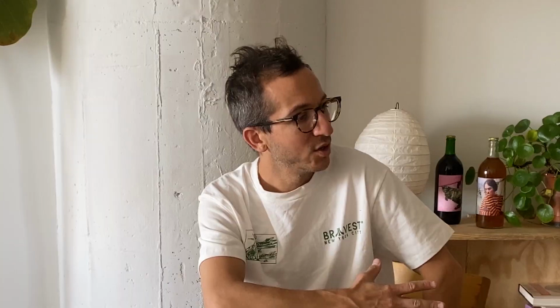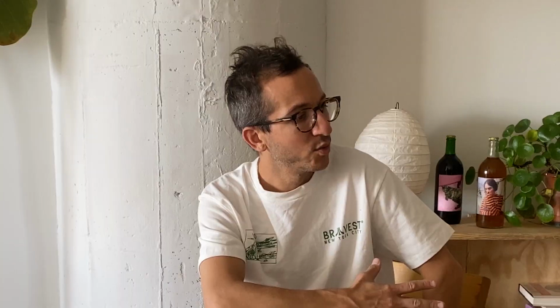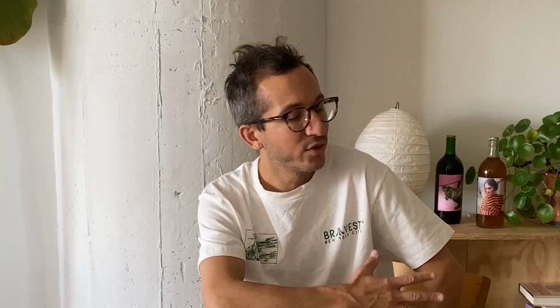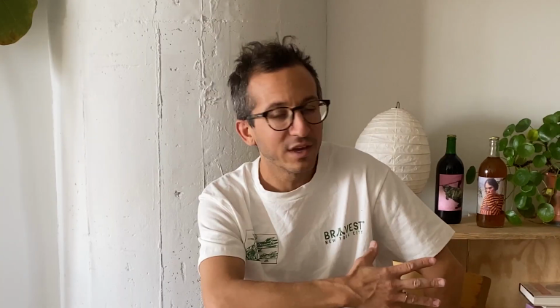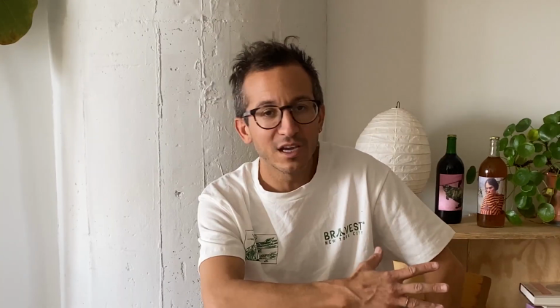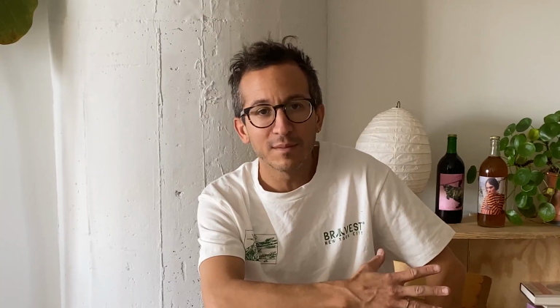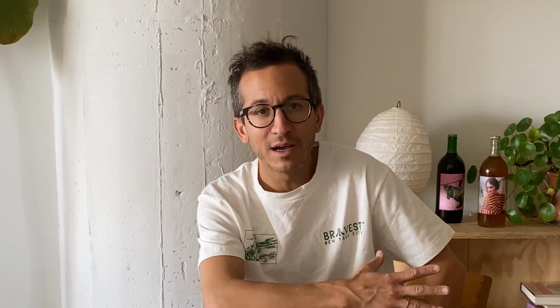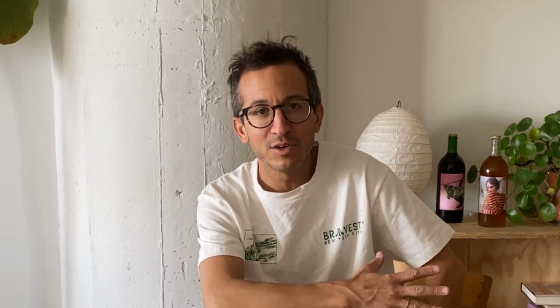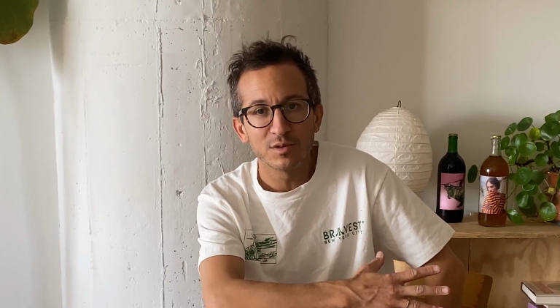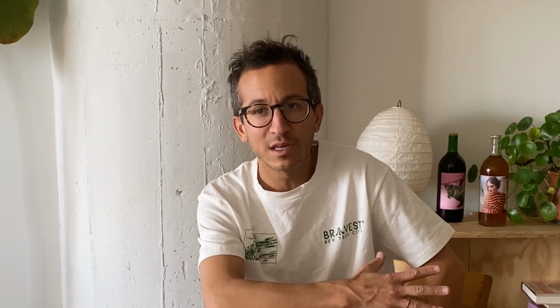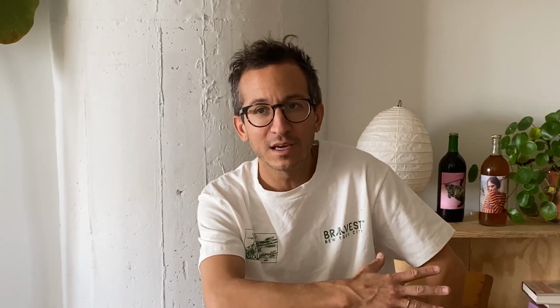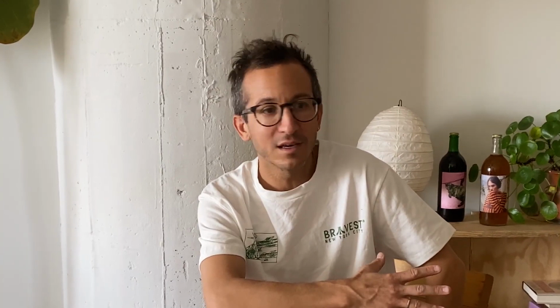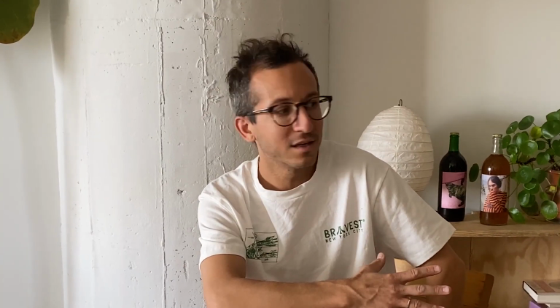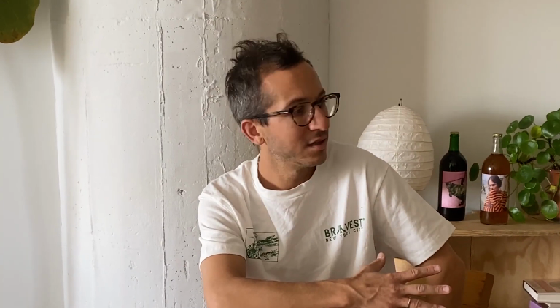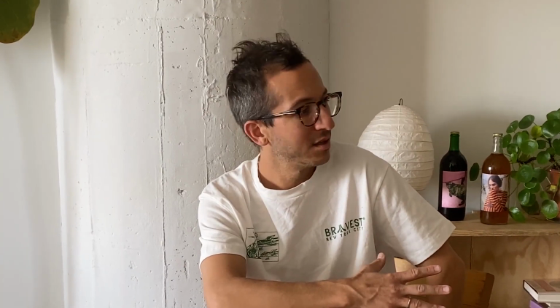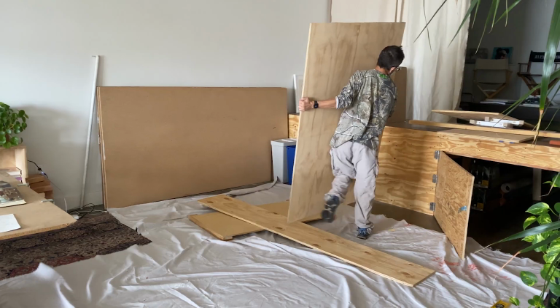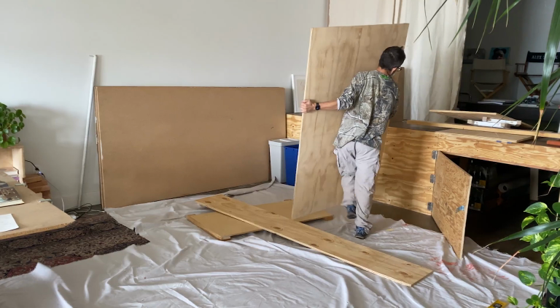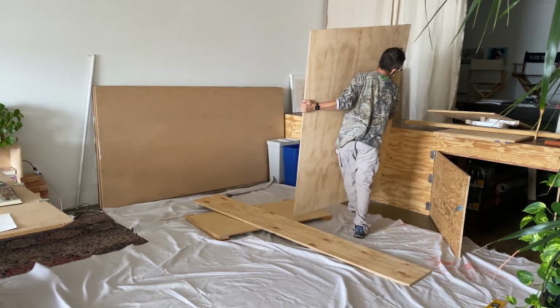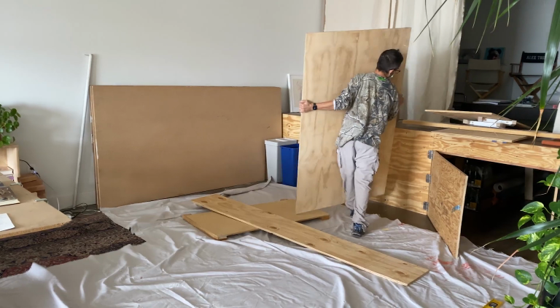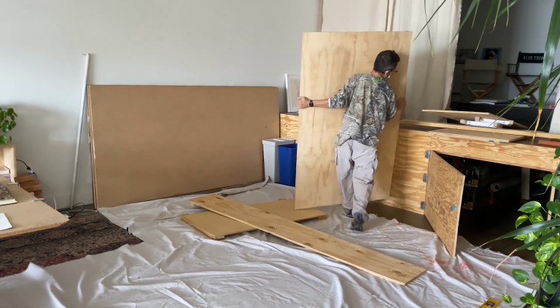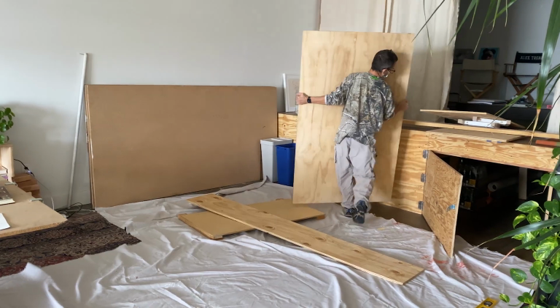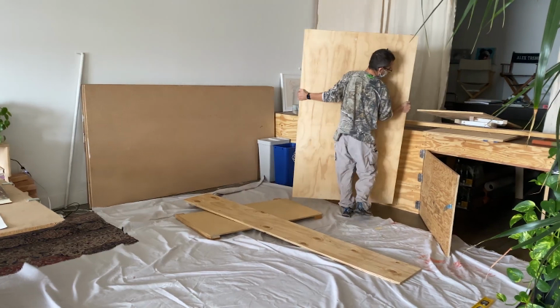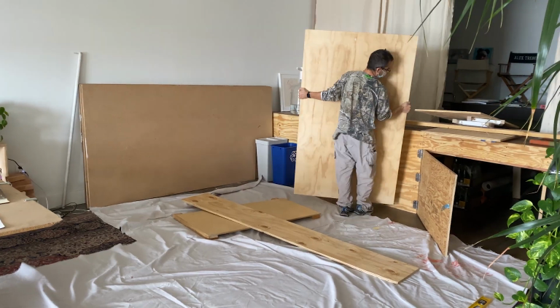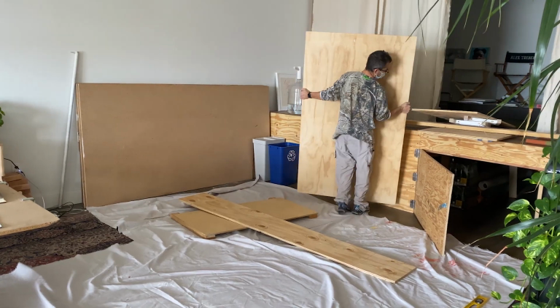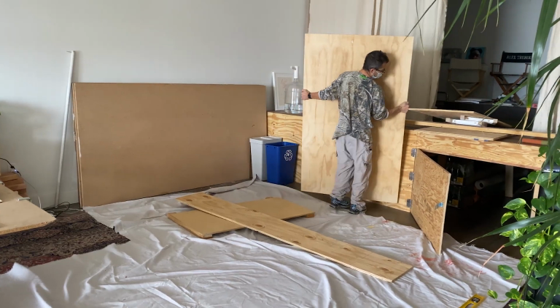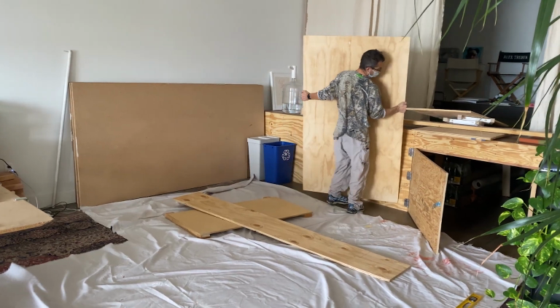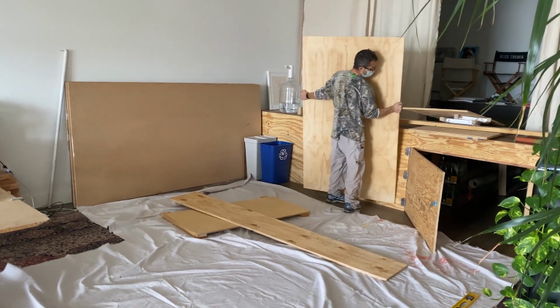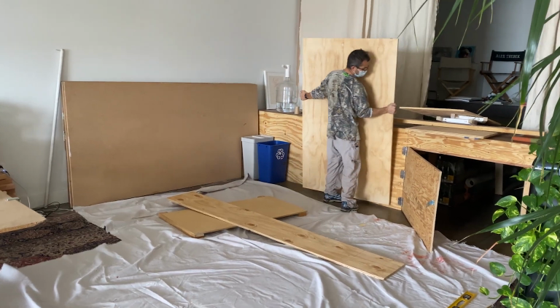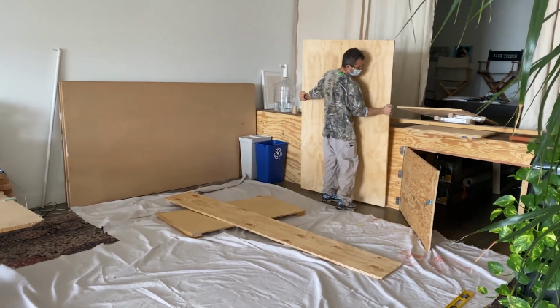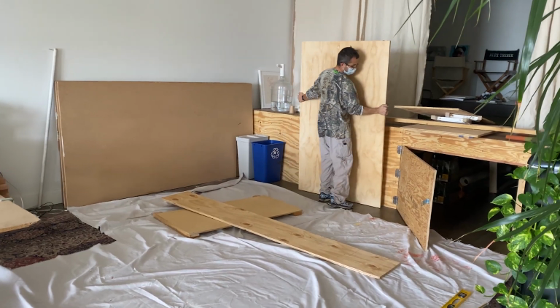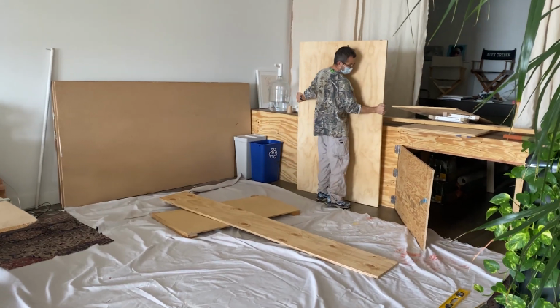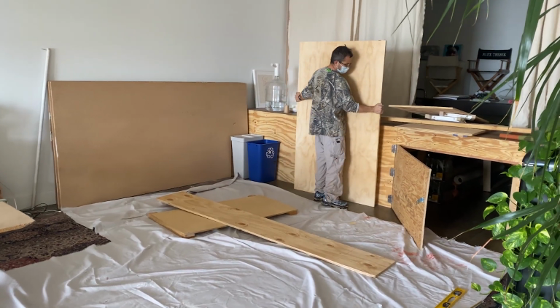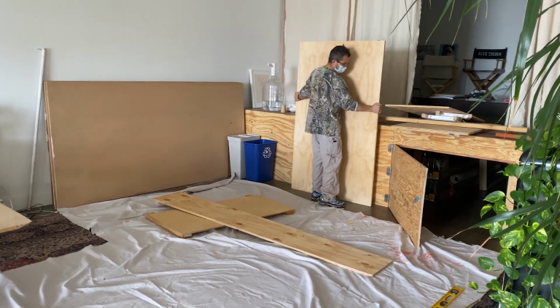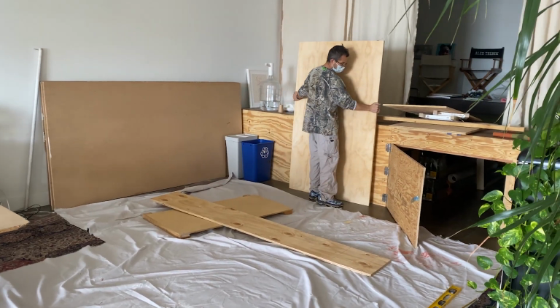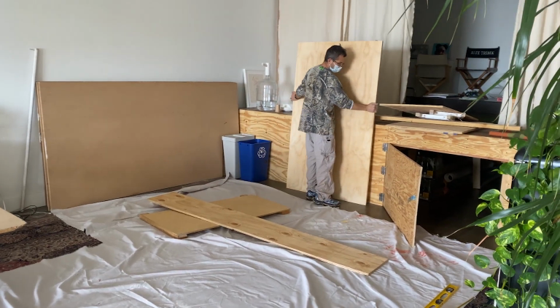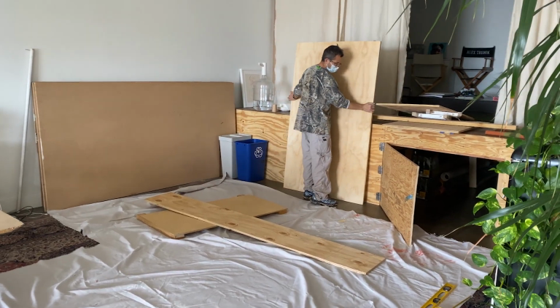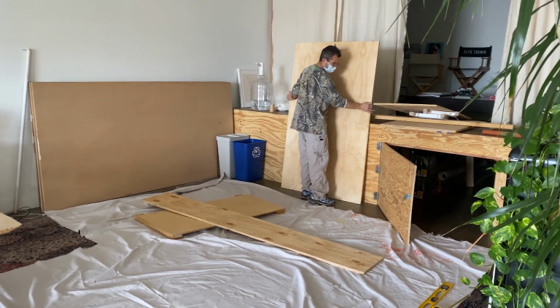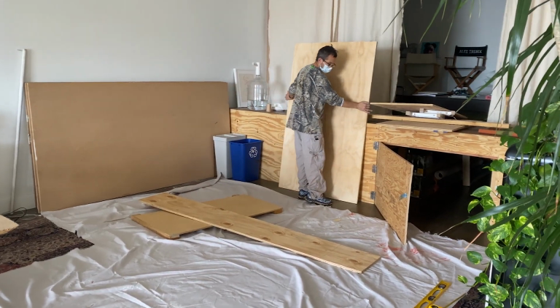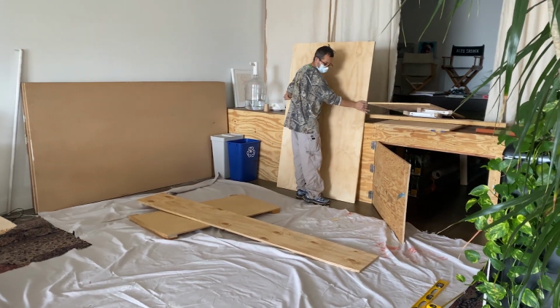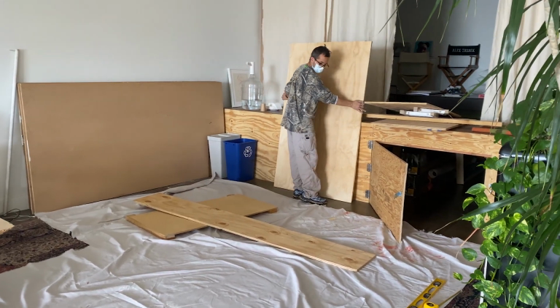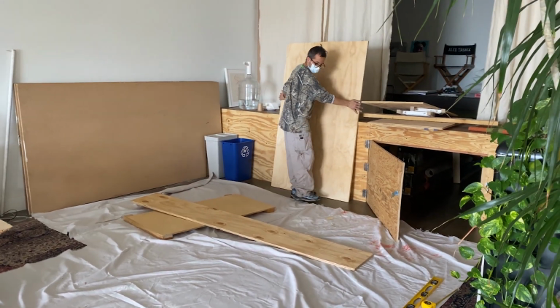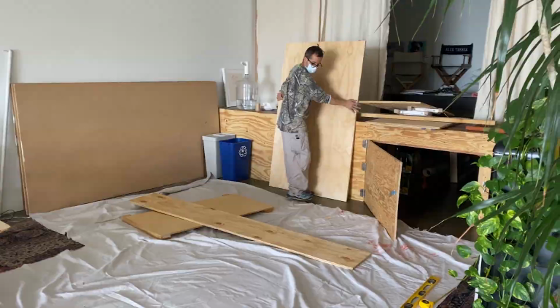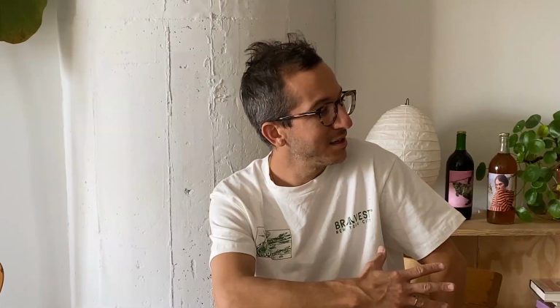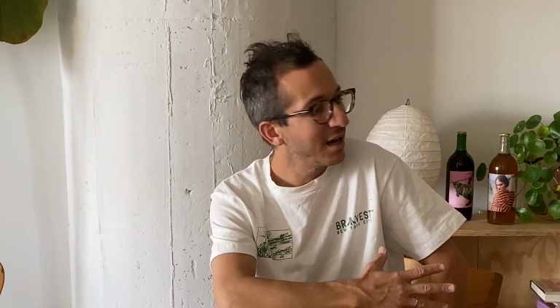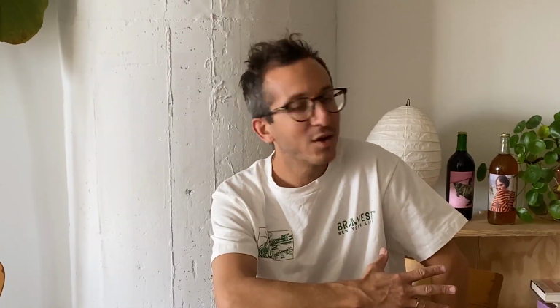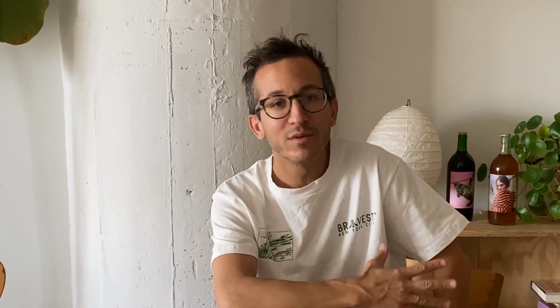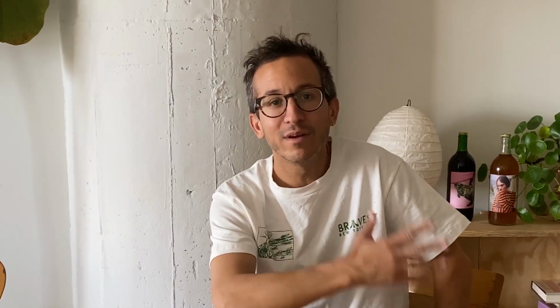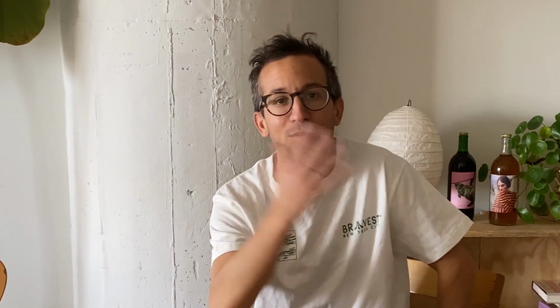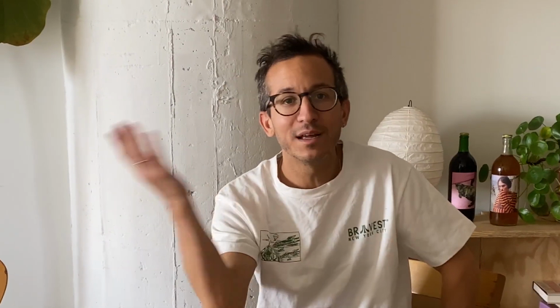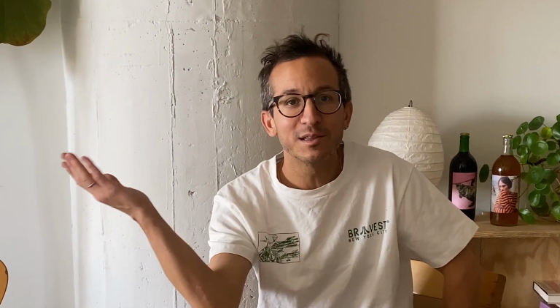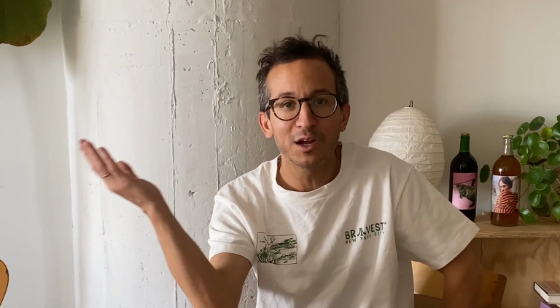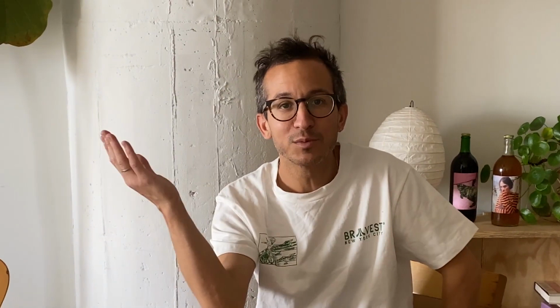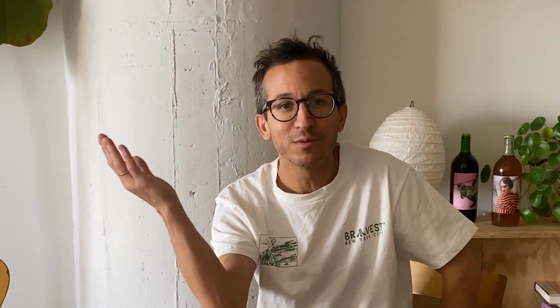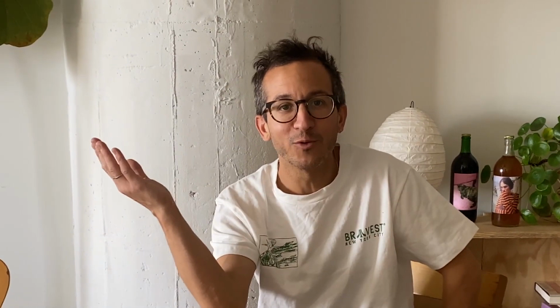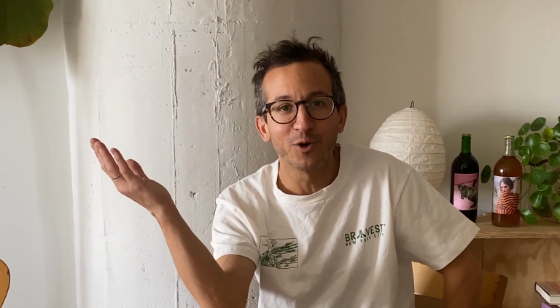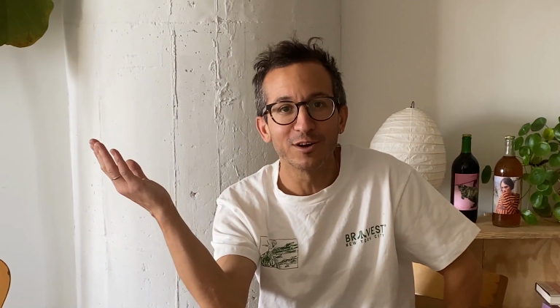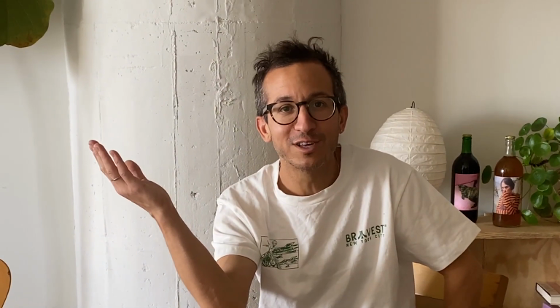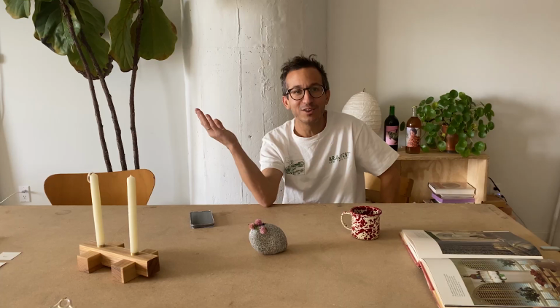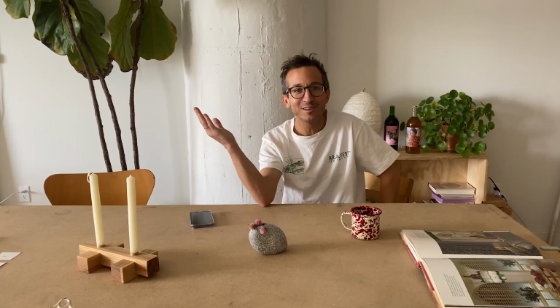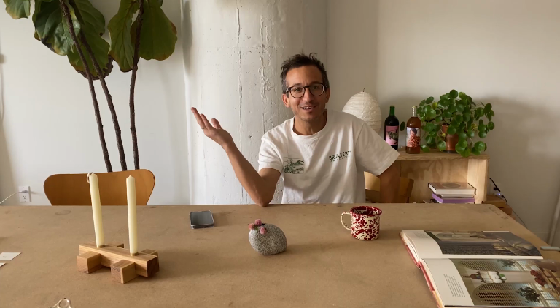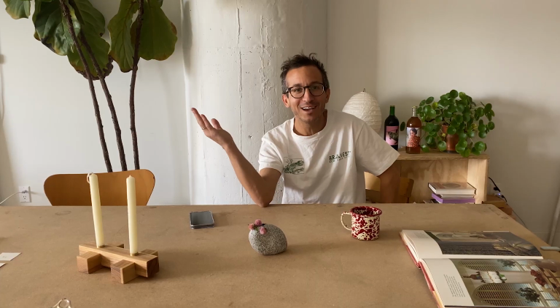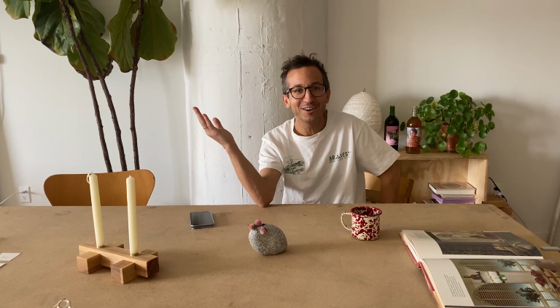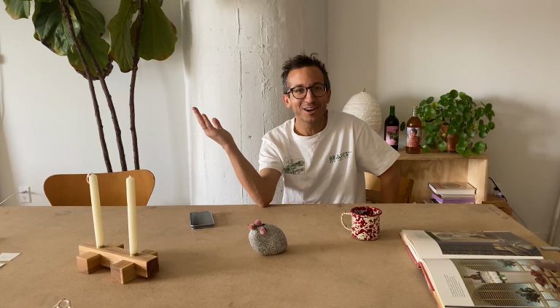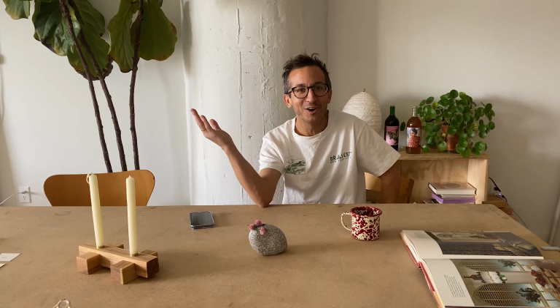Thinking about using some of the scrap pine from our original build. We've never made stairs before, so let's see how it goes.